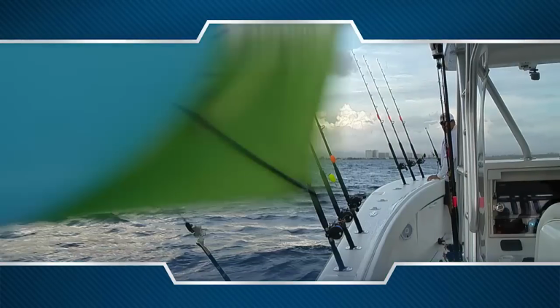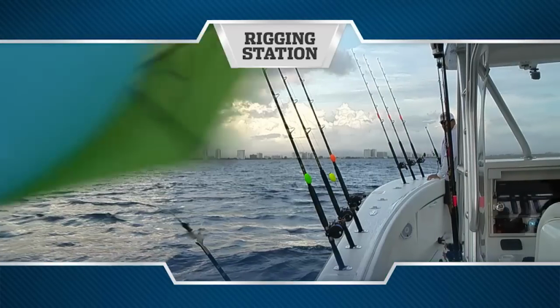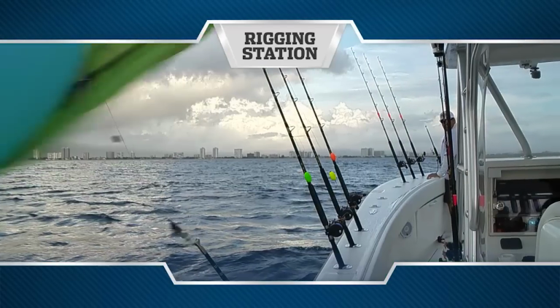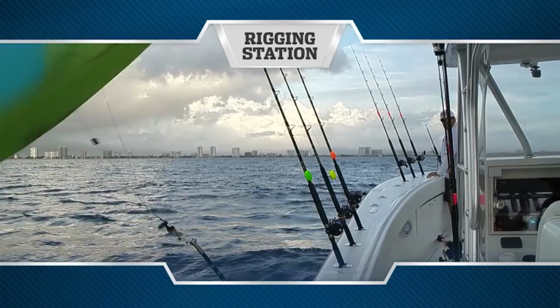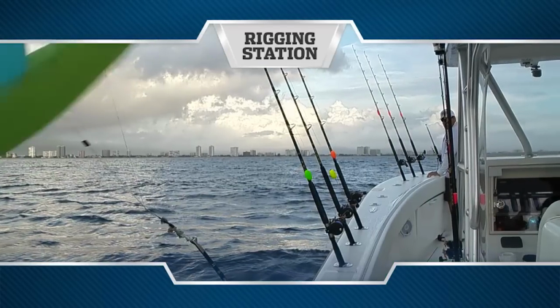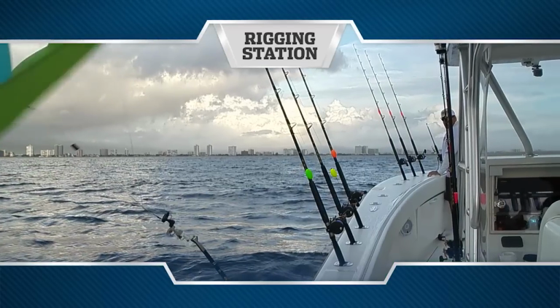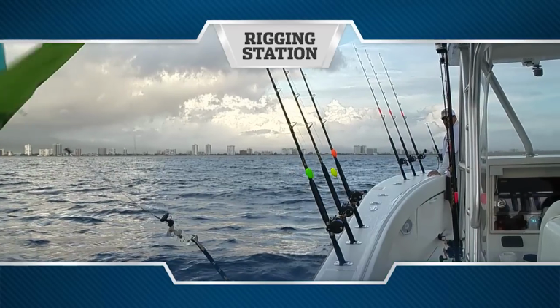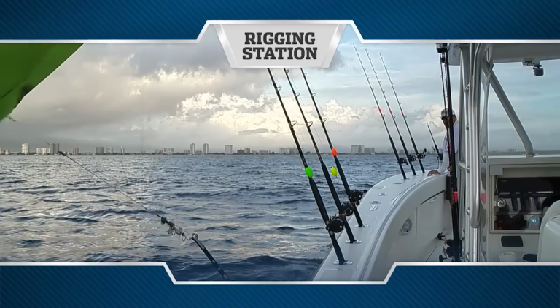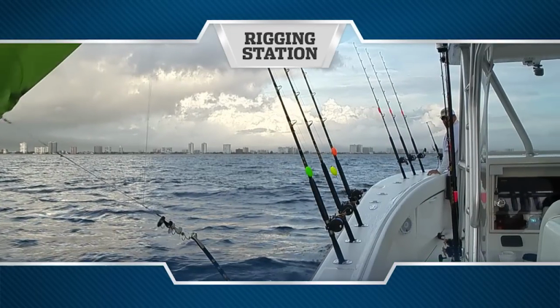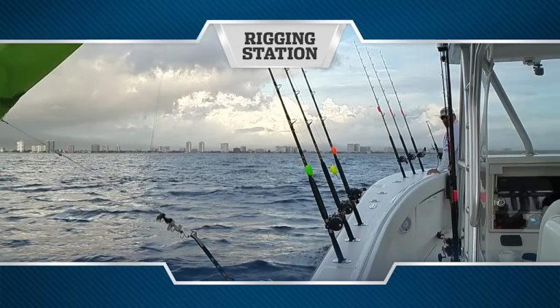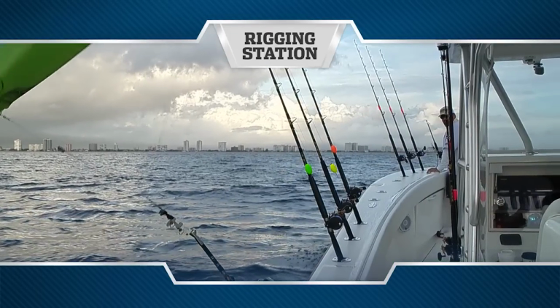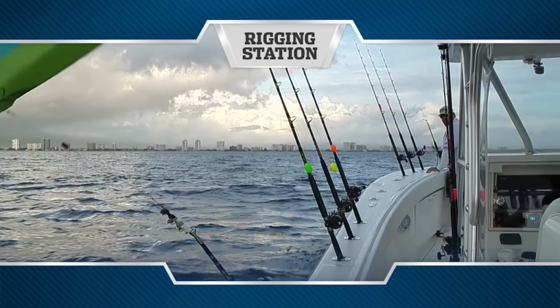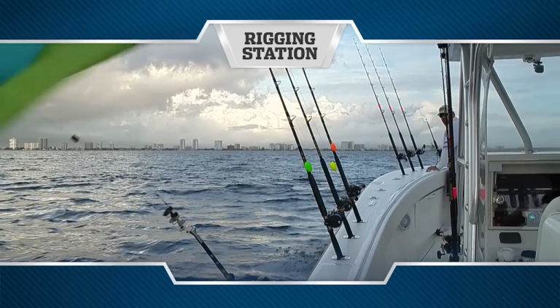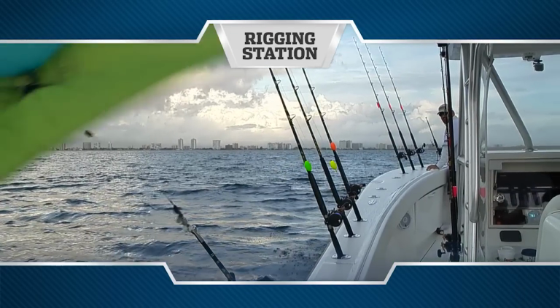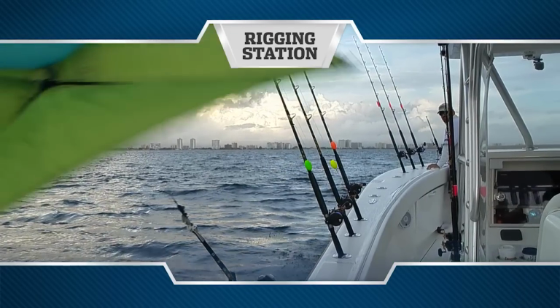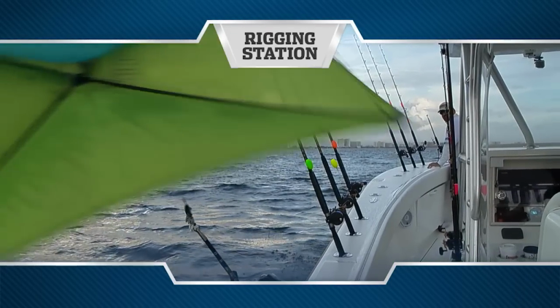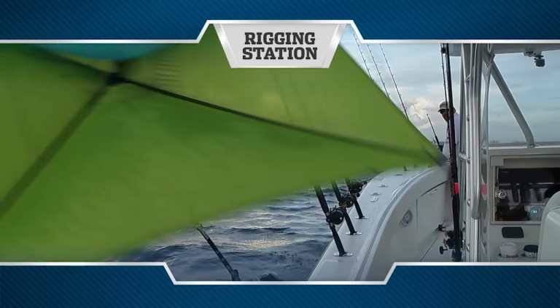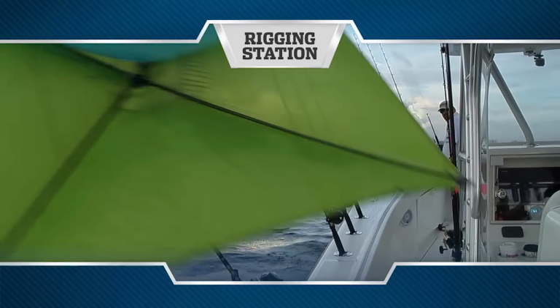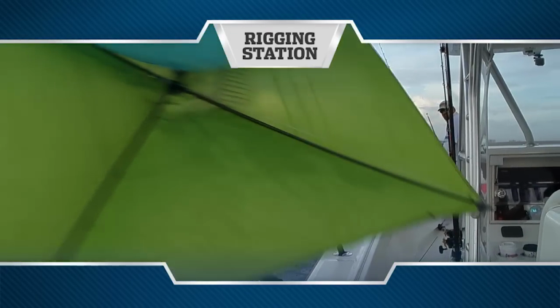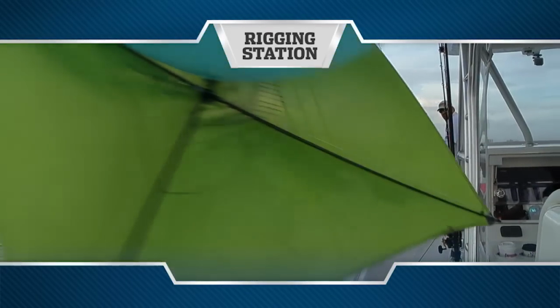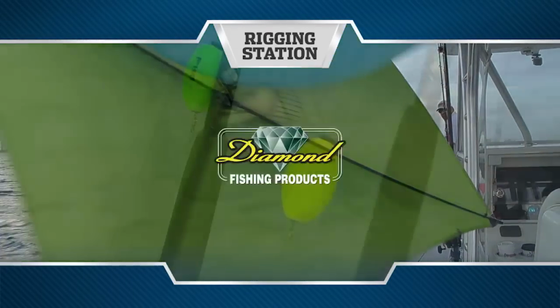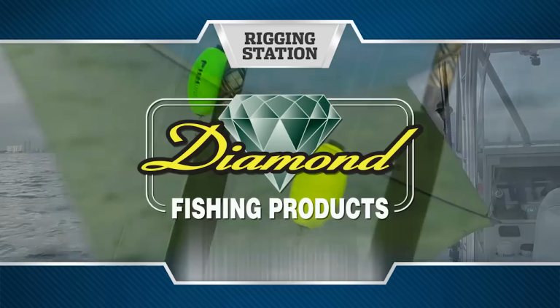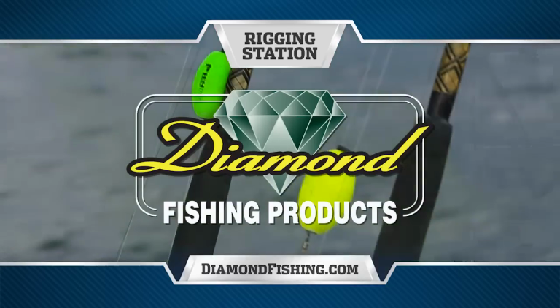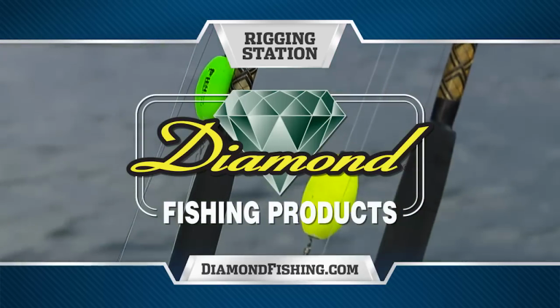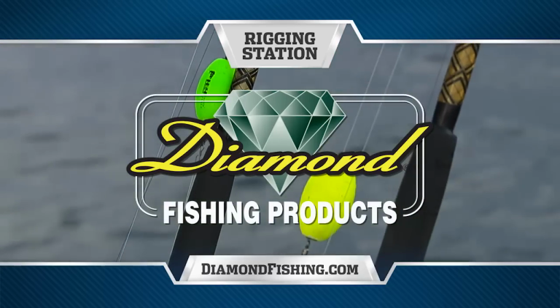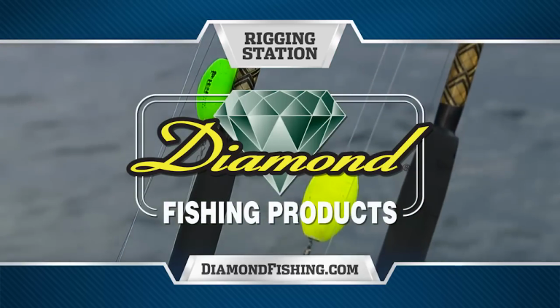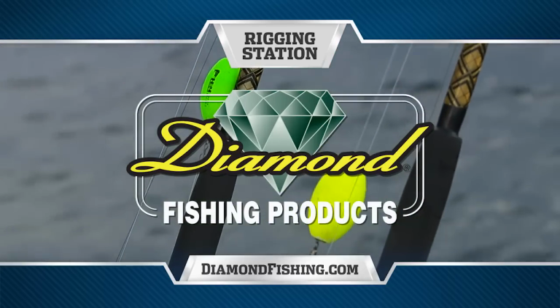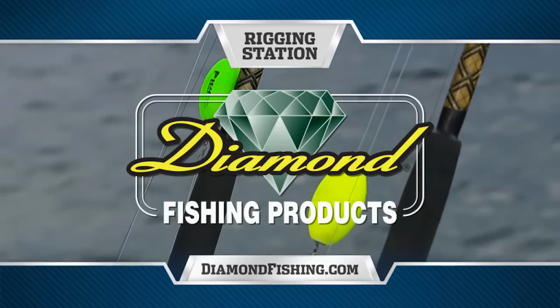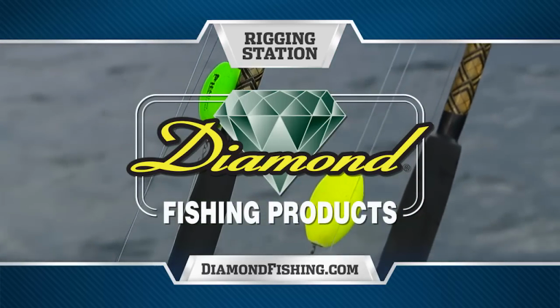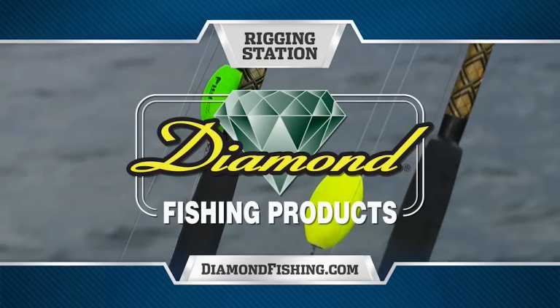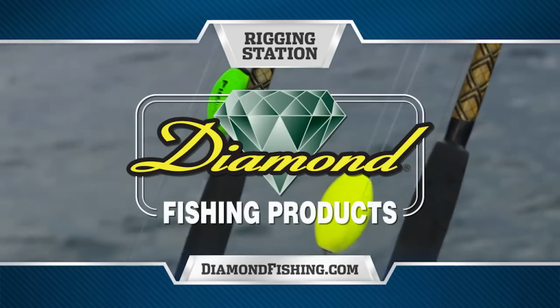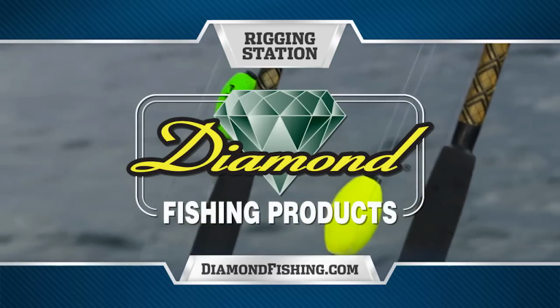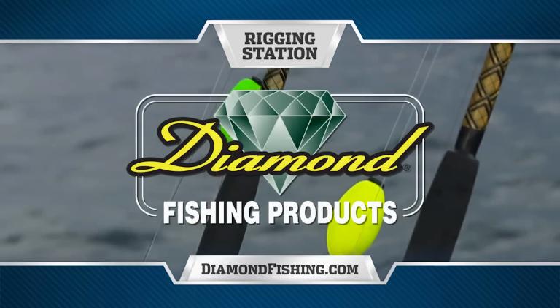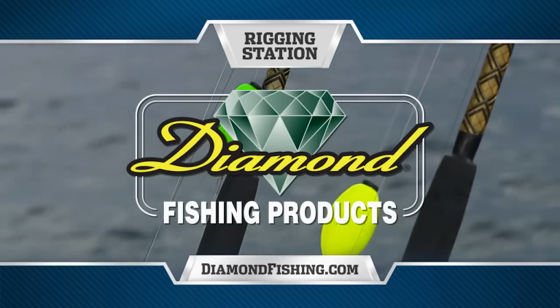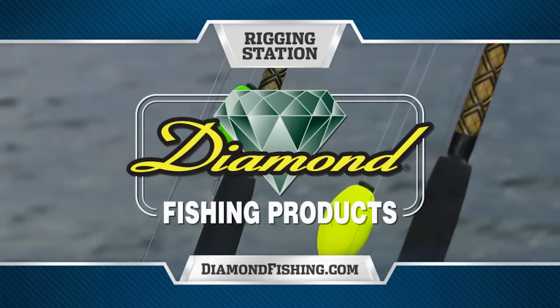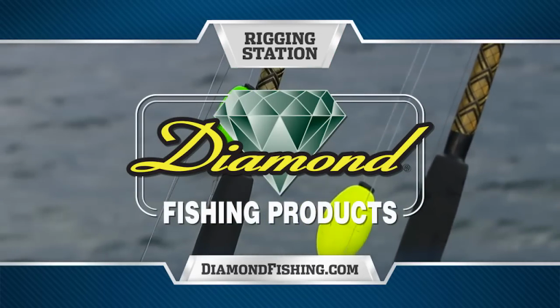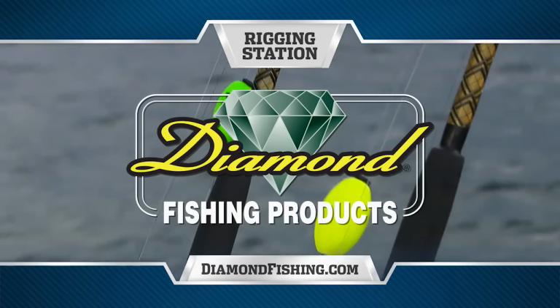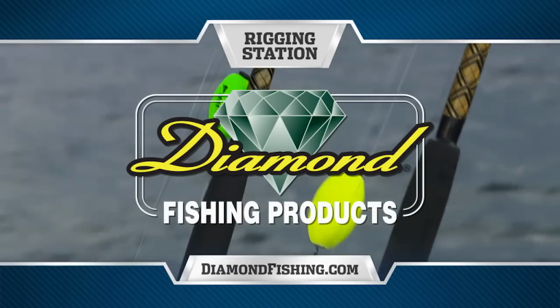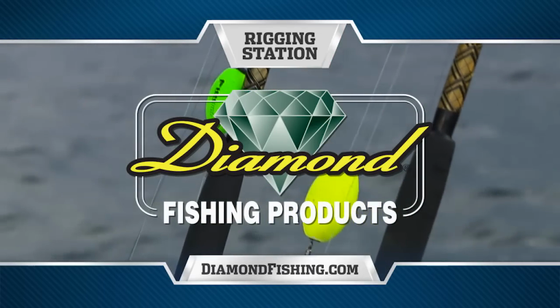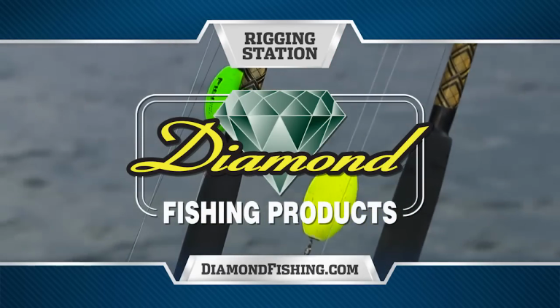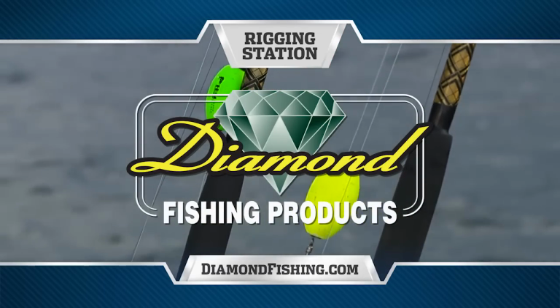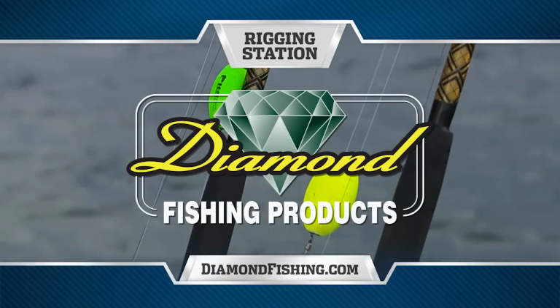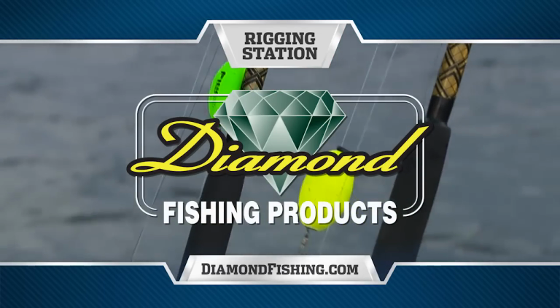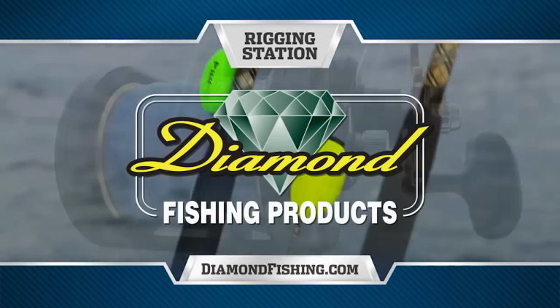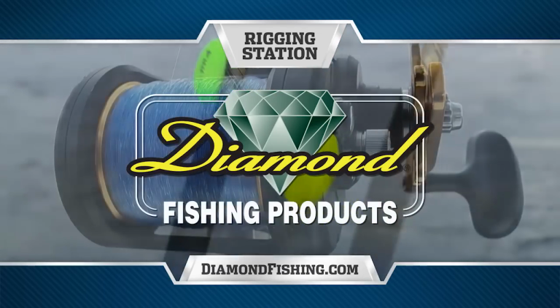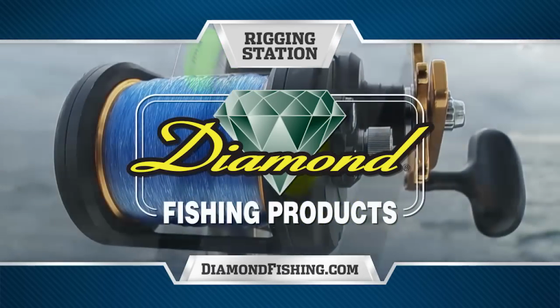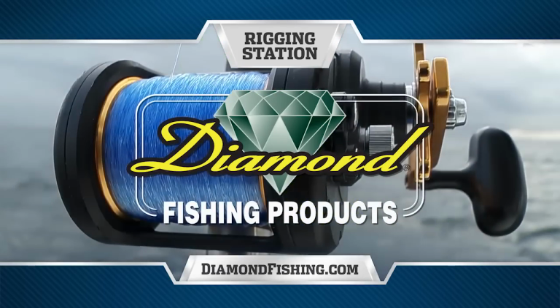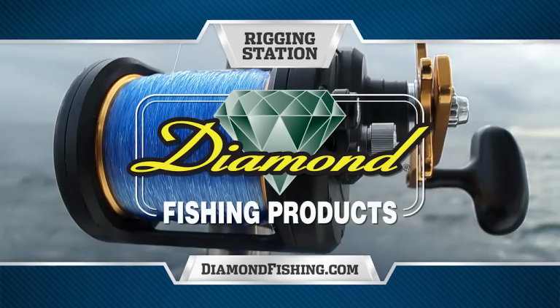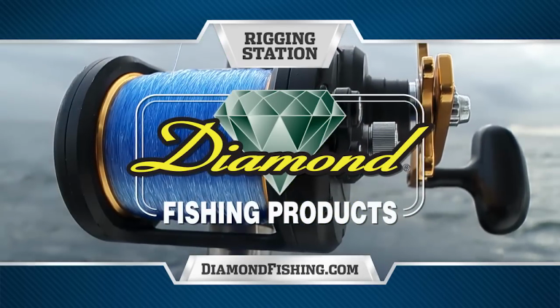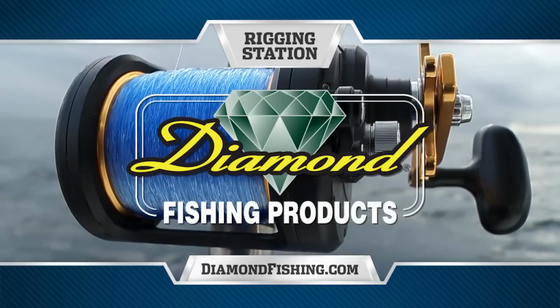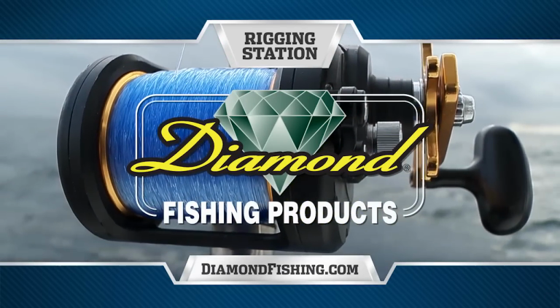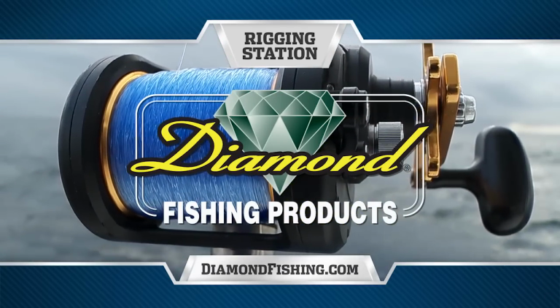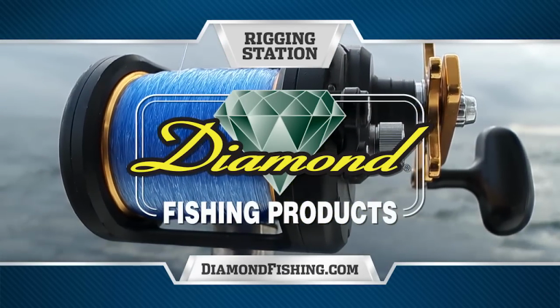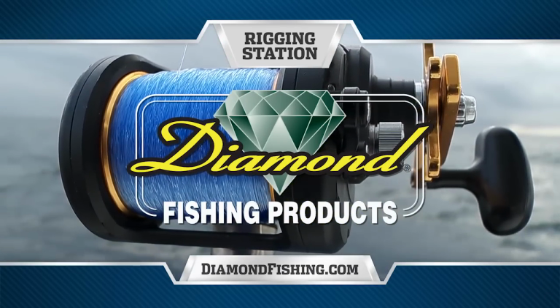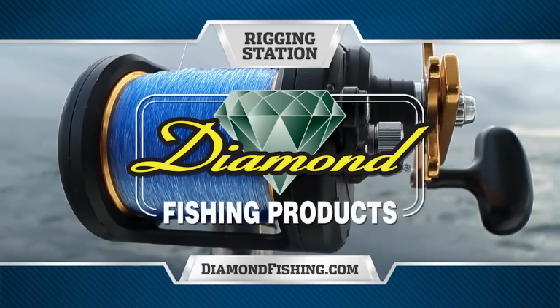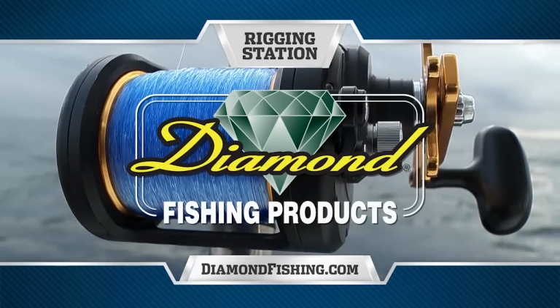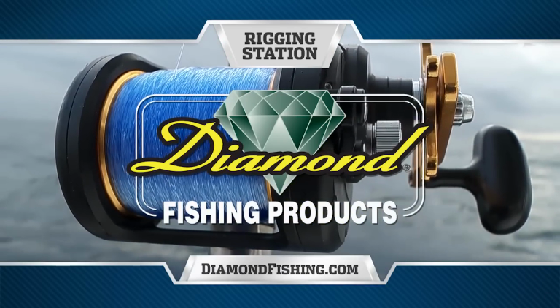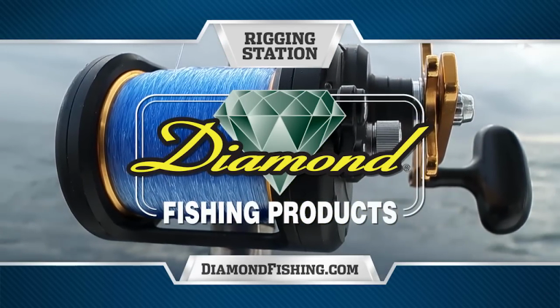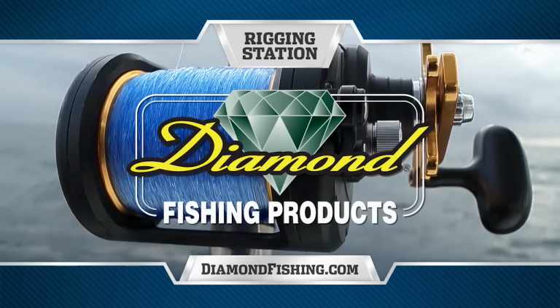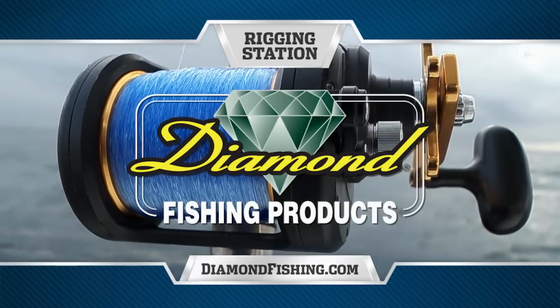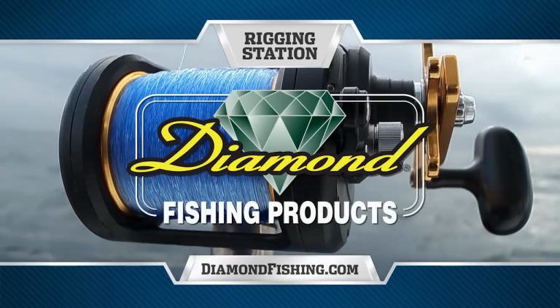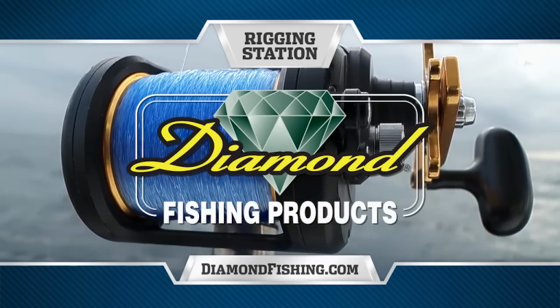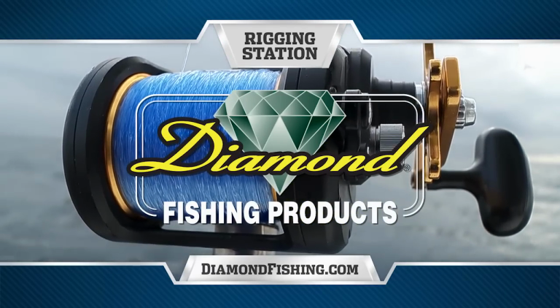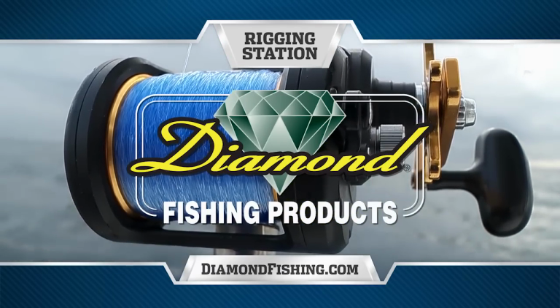Rigging Station, presented by Diamond Fishing Products, makers of the finest monofilament and braided fishing line in the world.